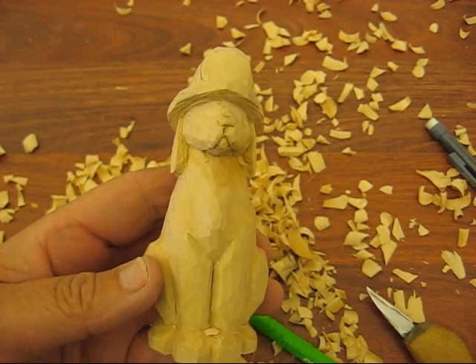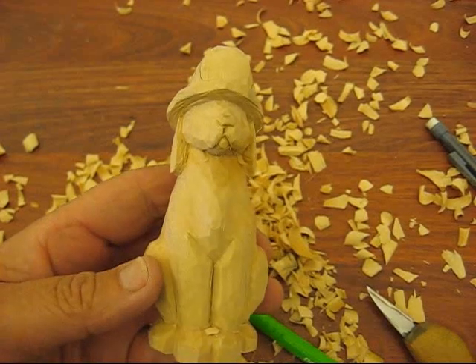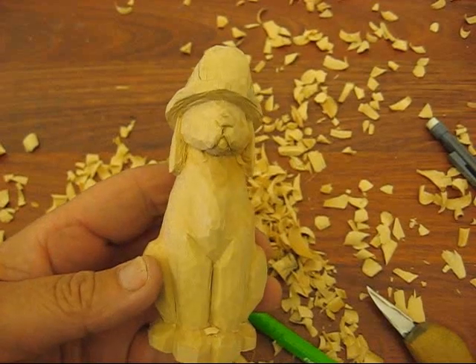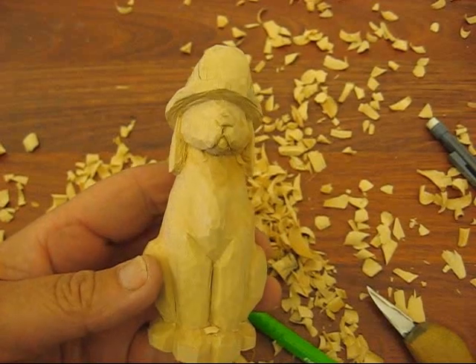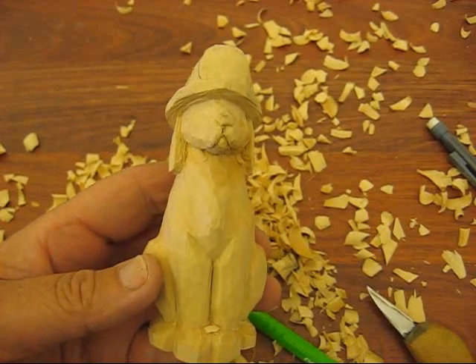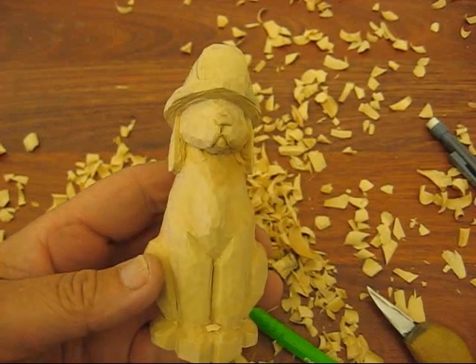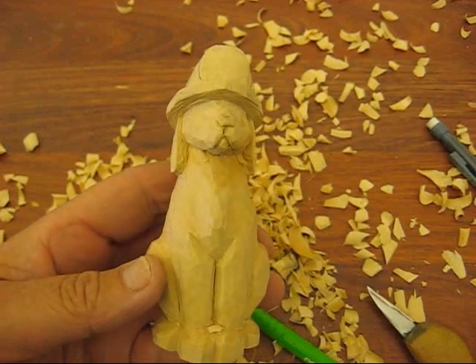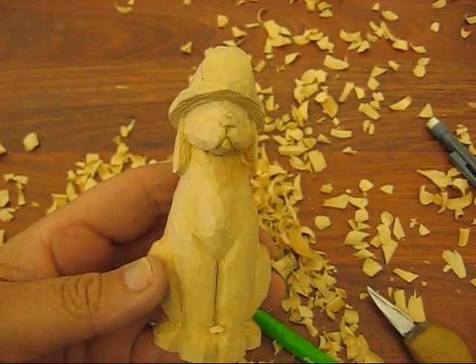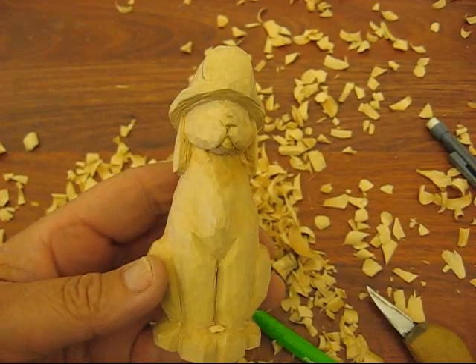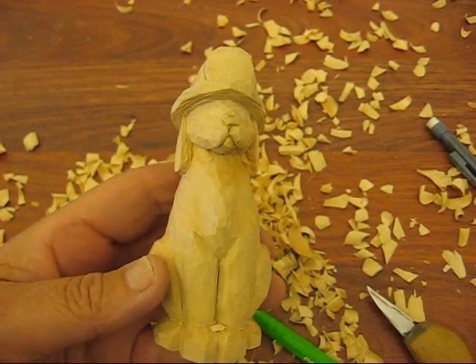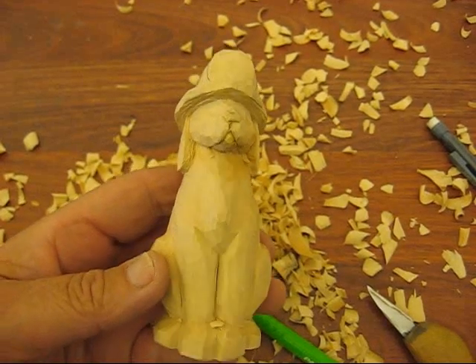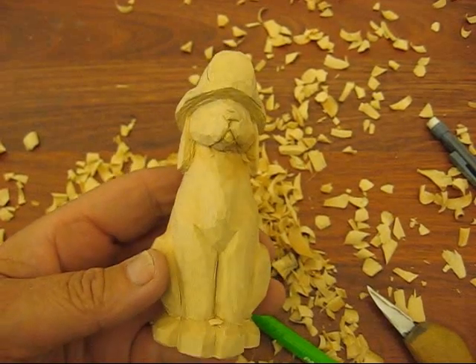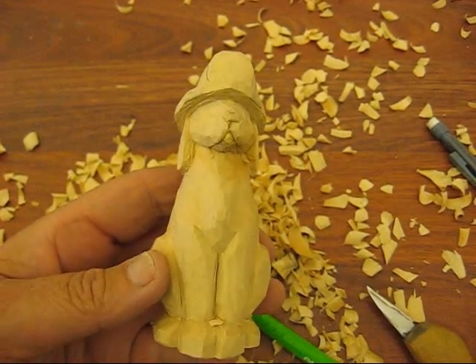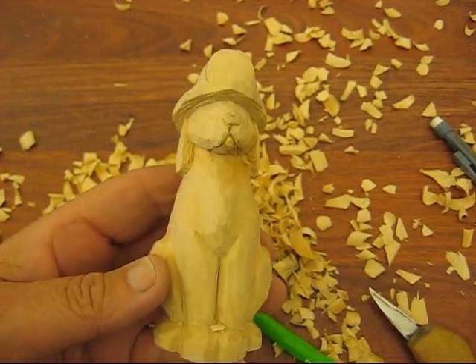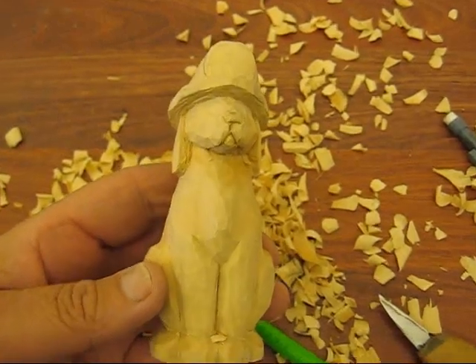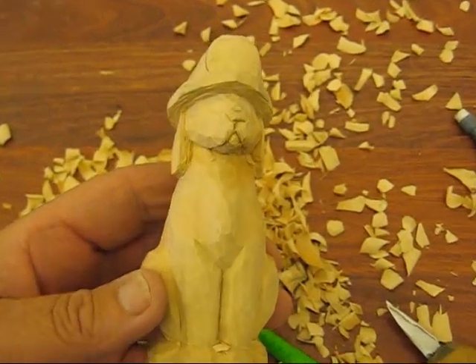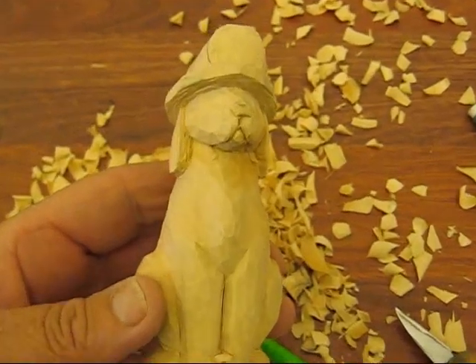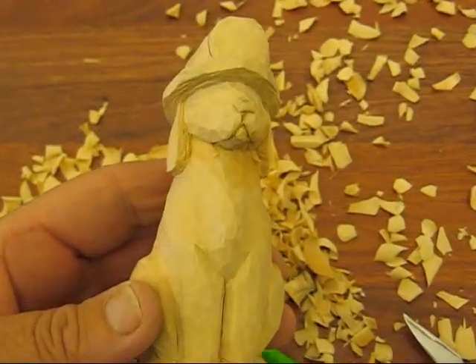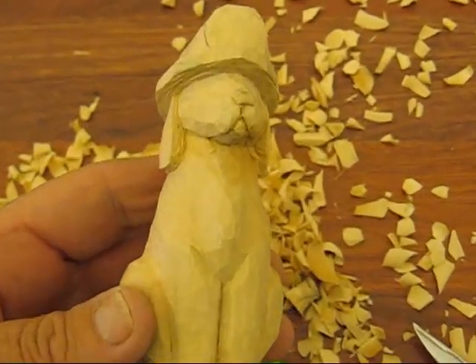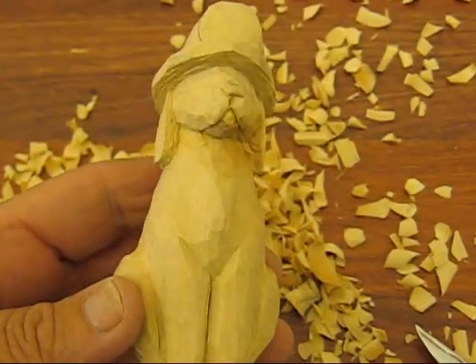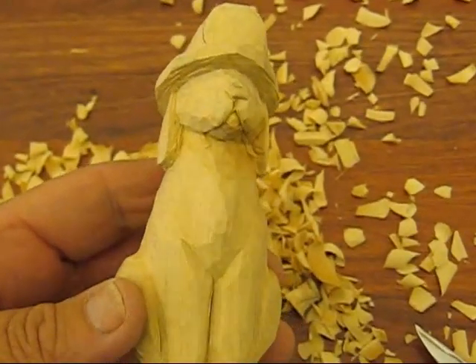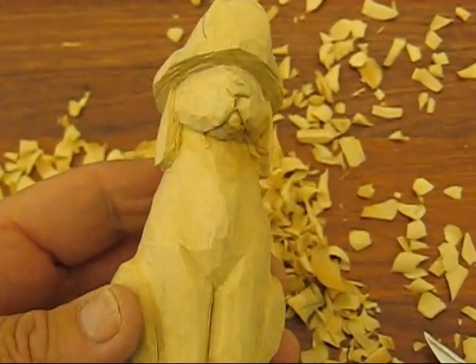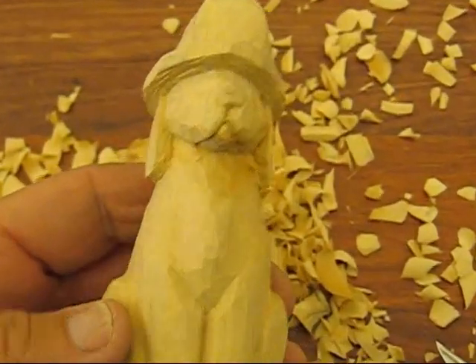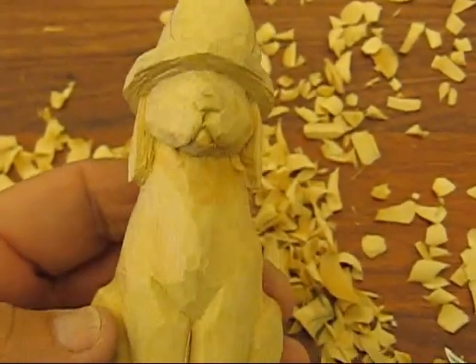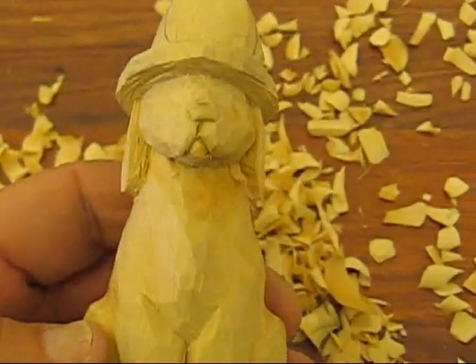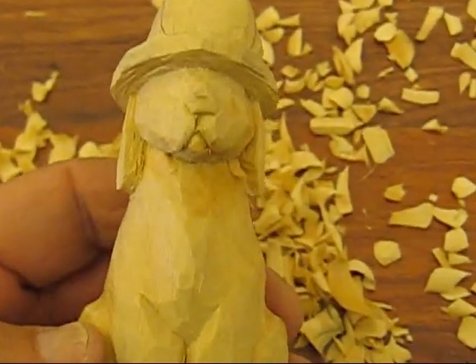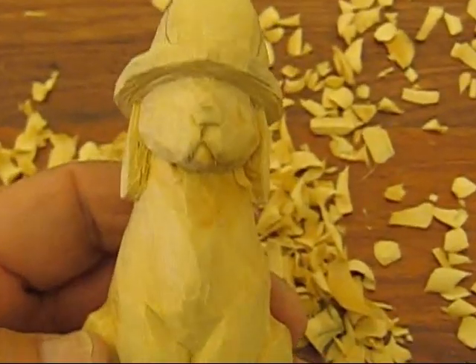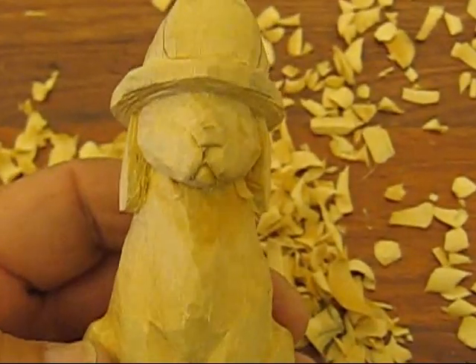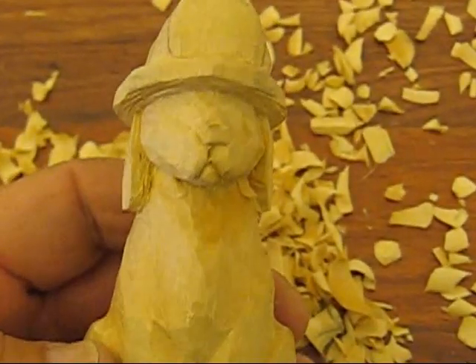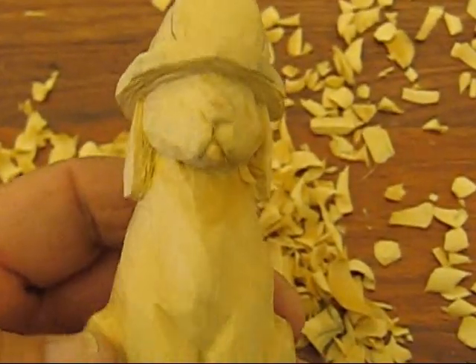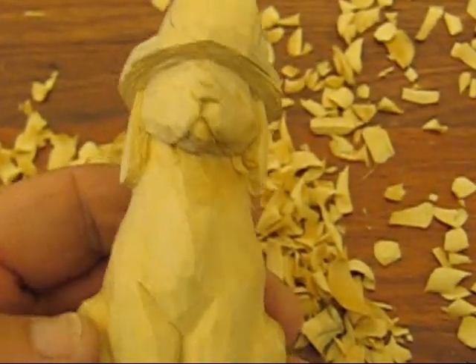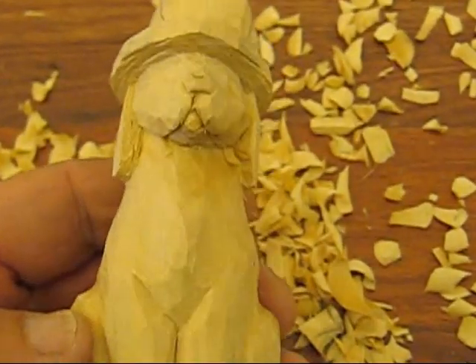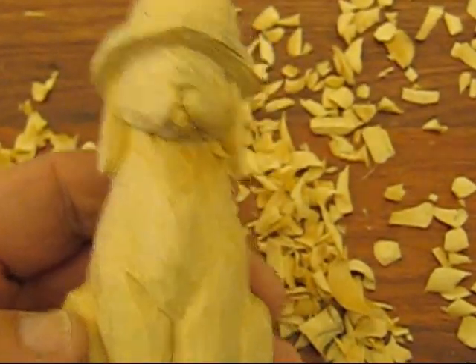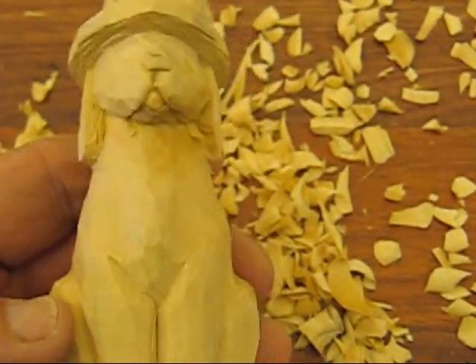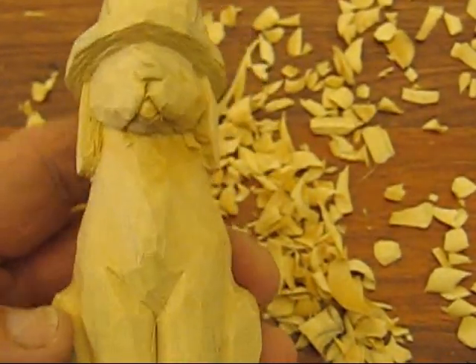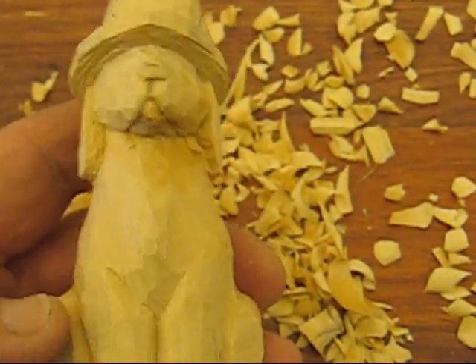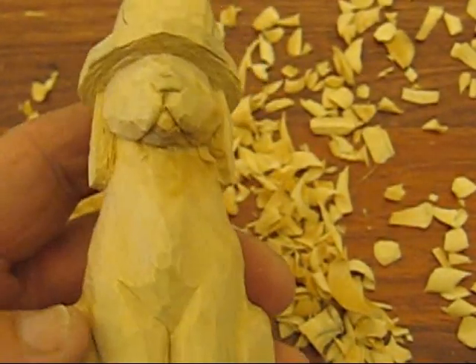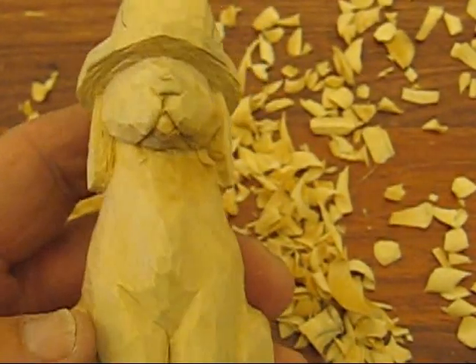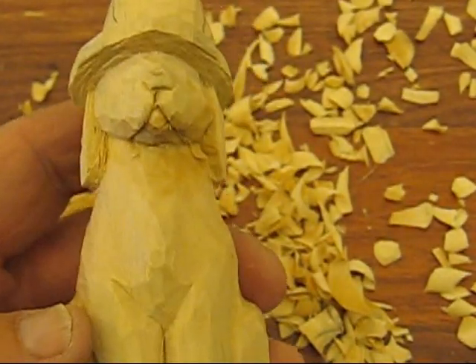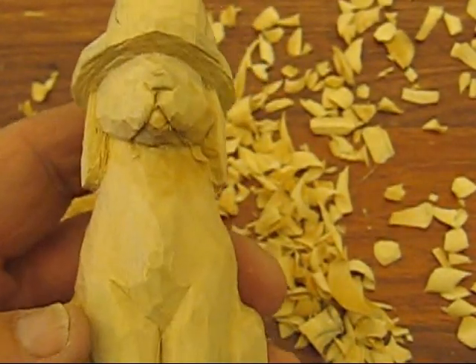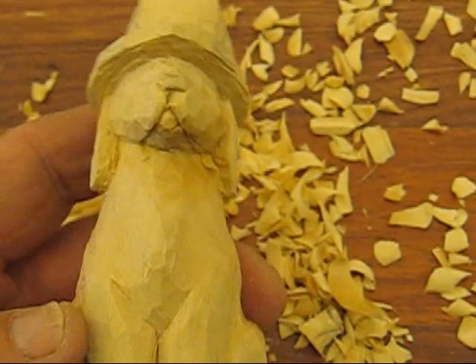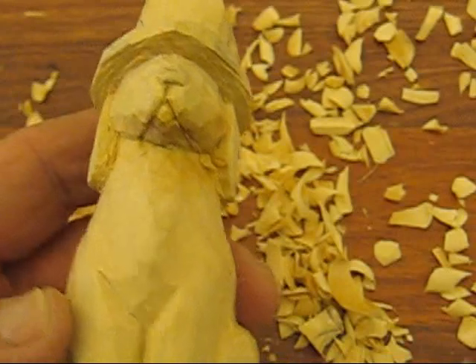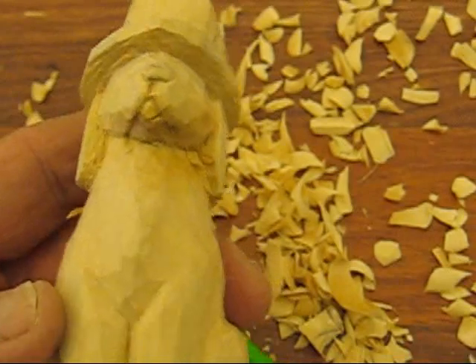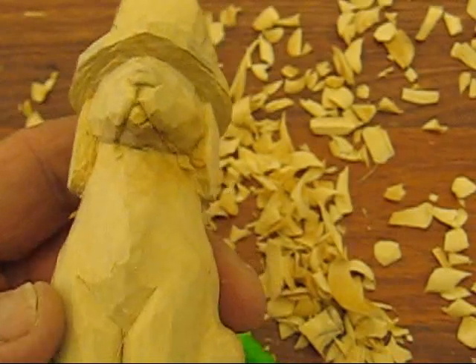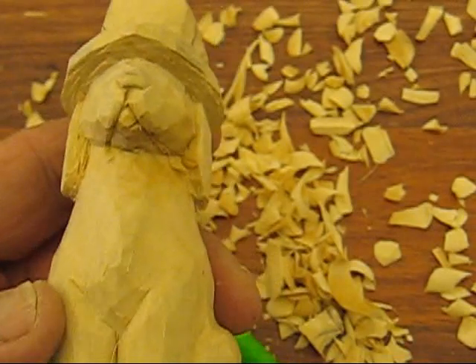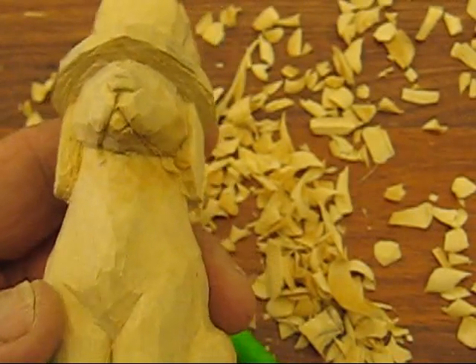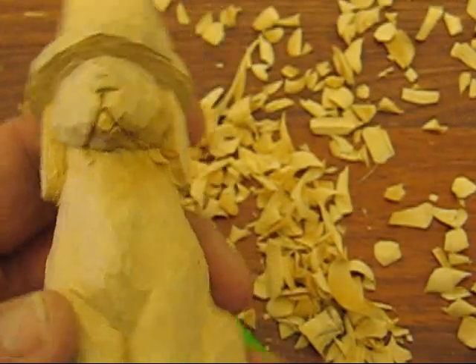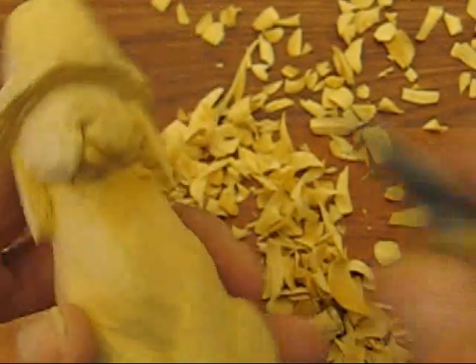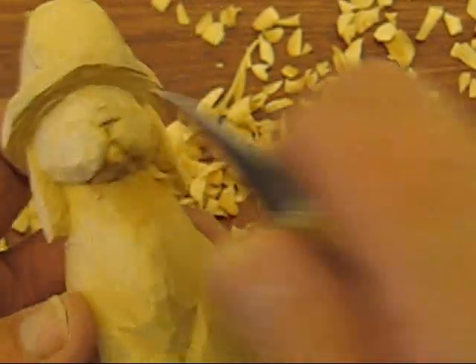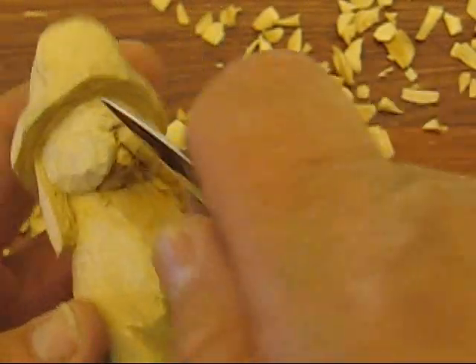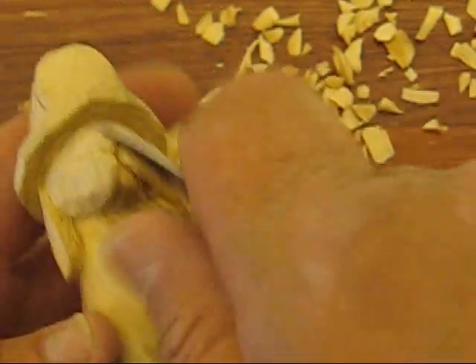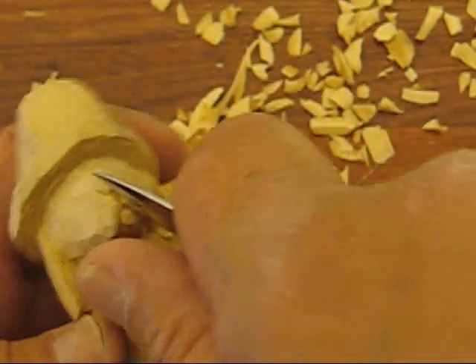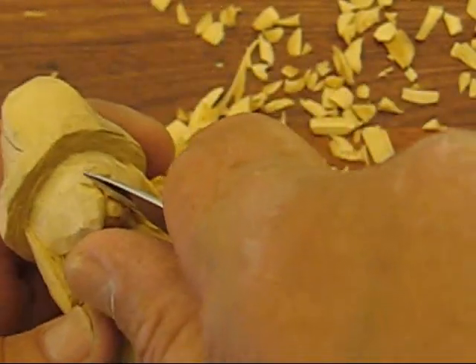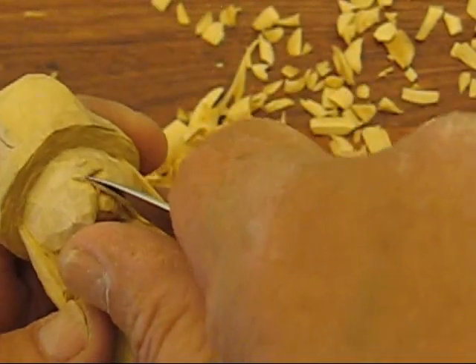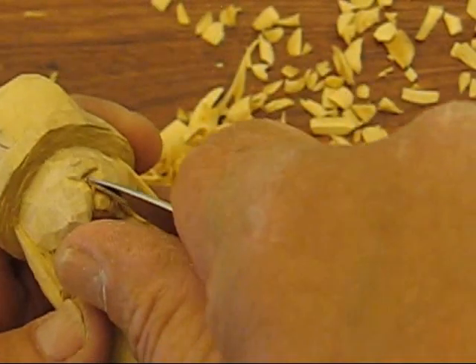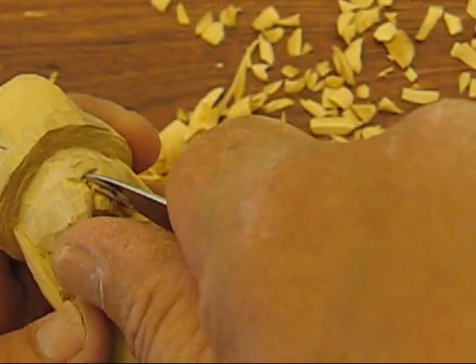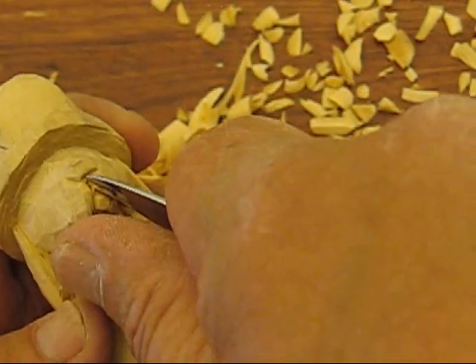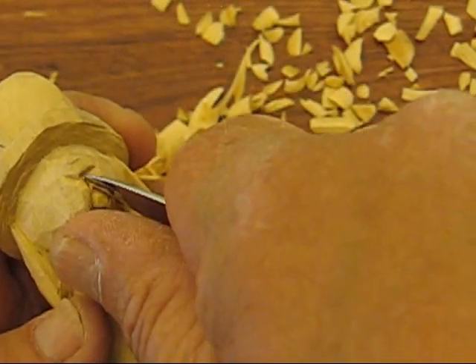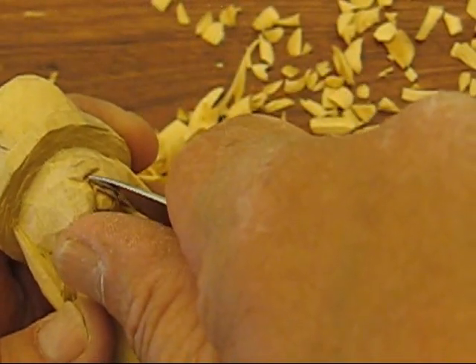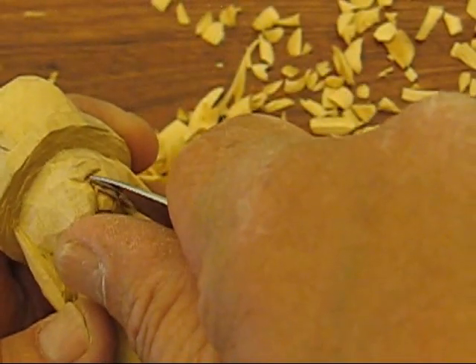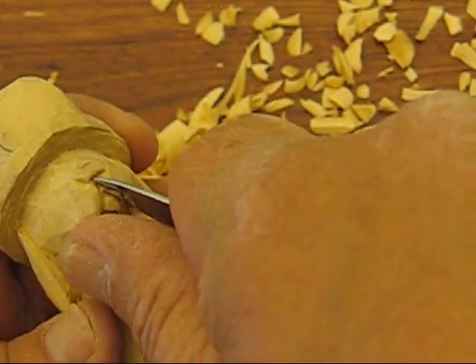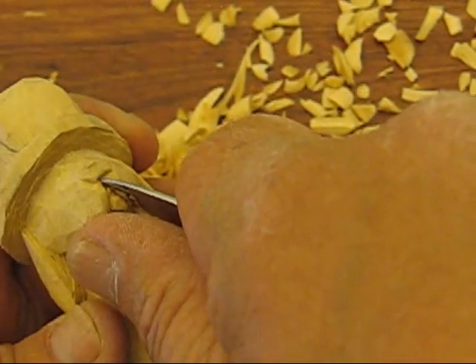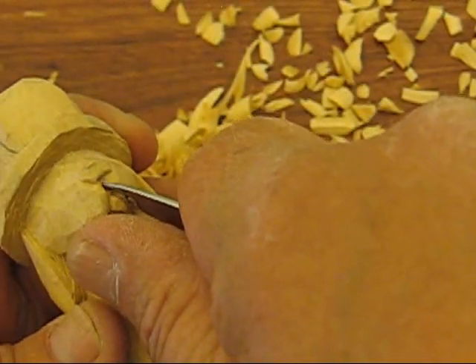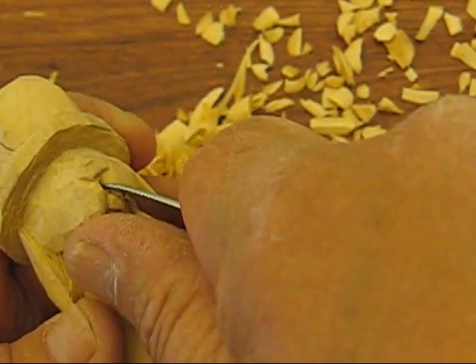Hi folks. I want to share with you a couple things I did to the face. I did some of this offline because it was so small and intricate.